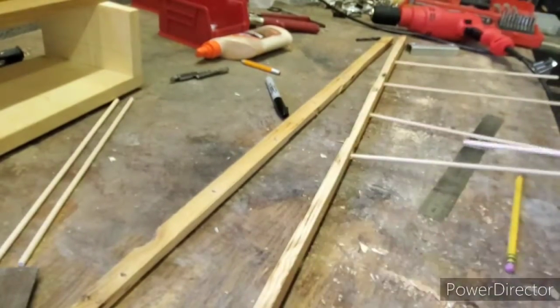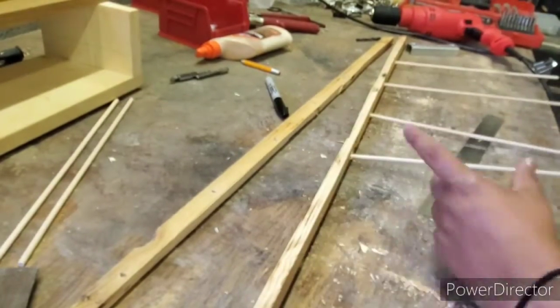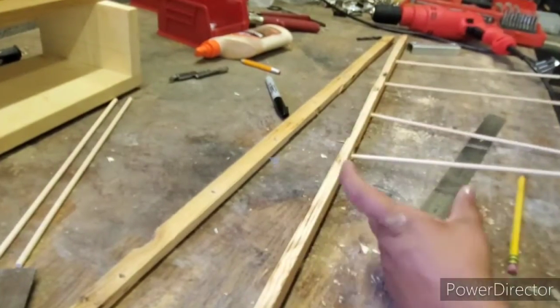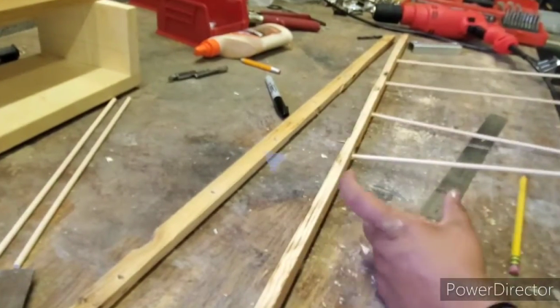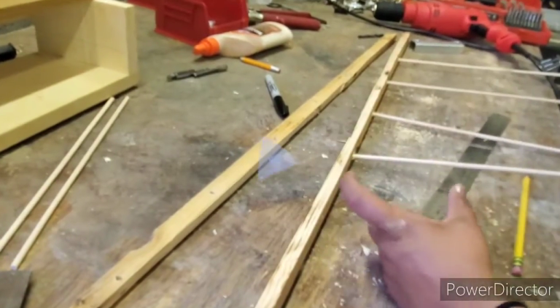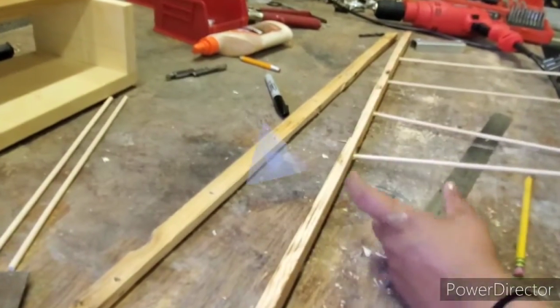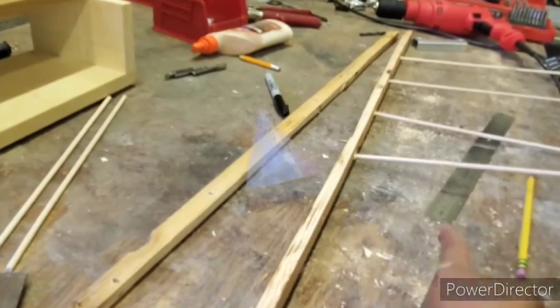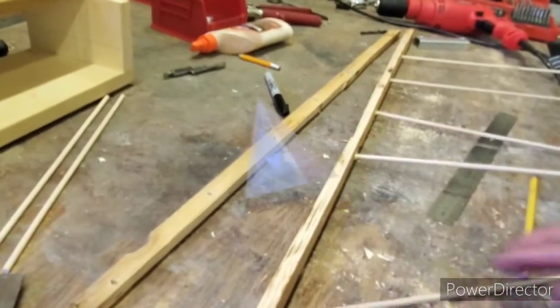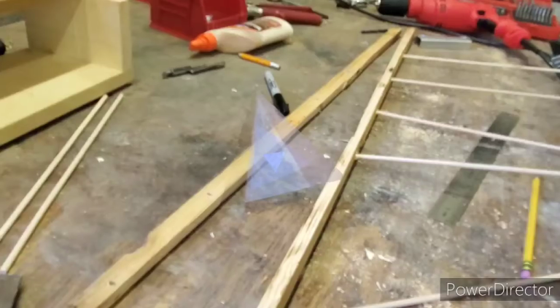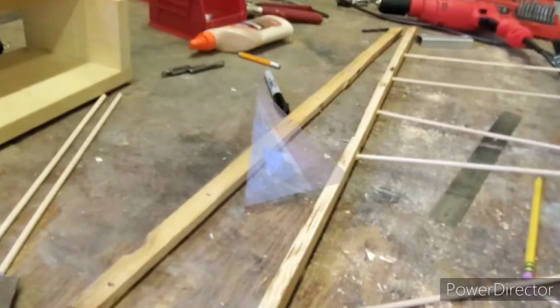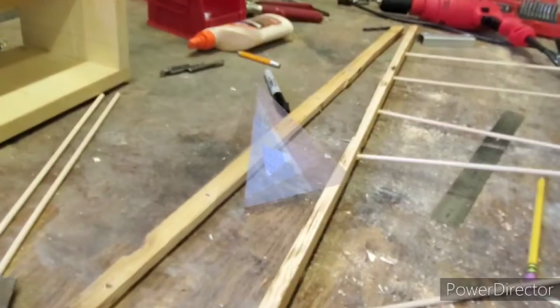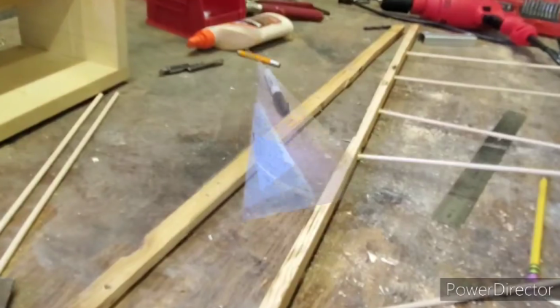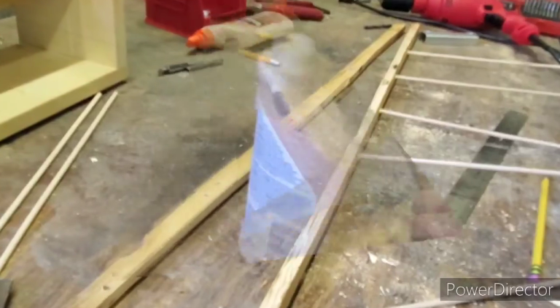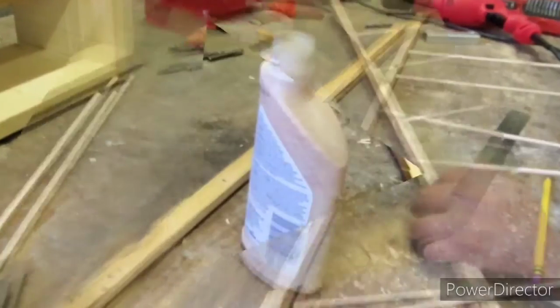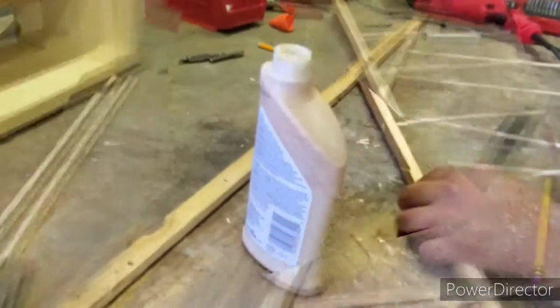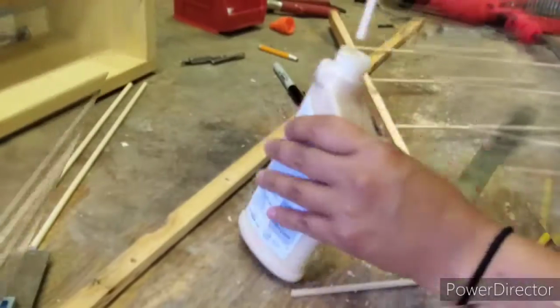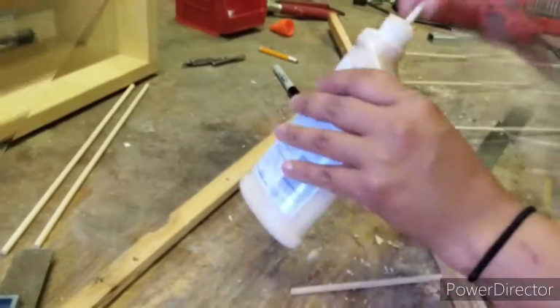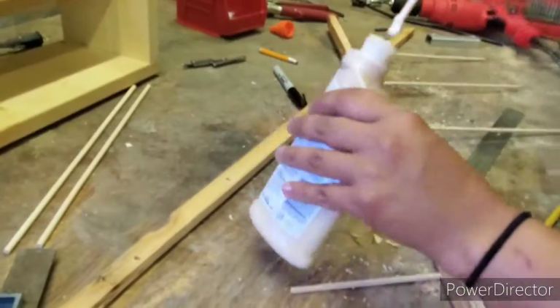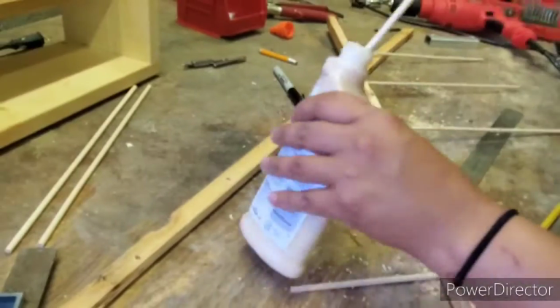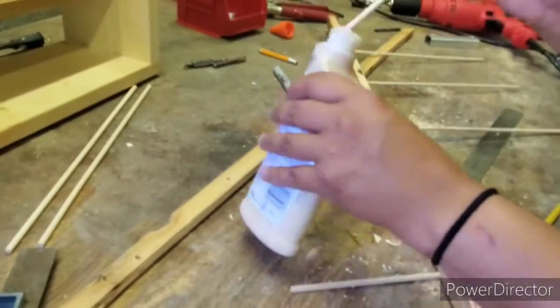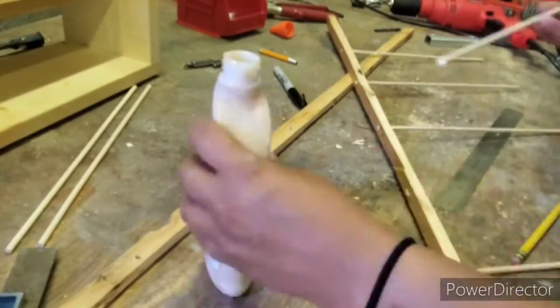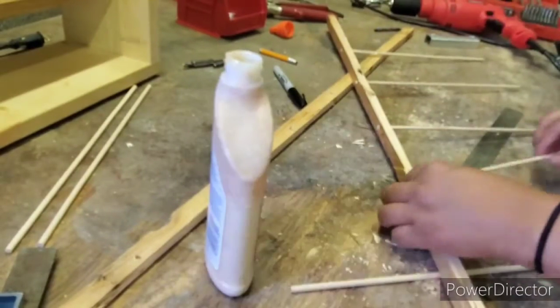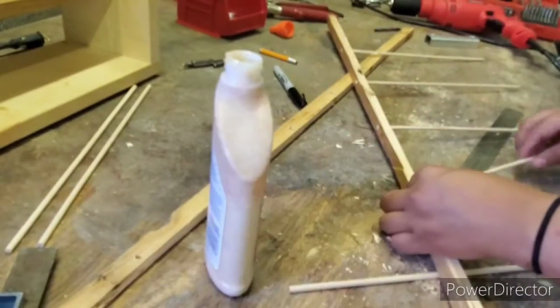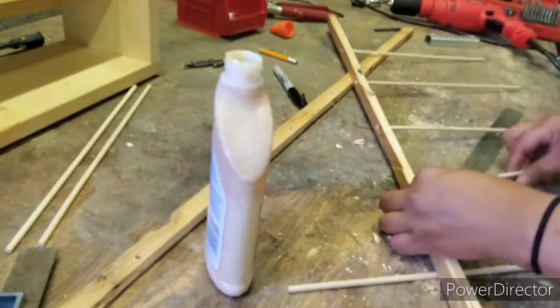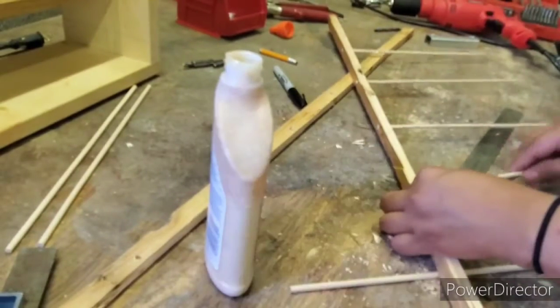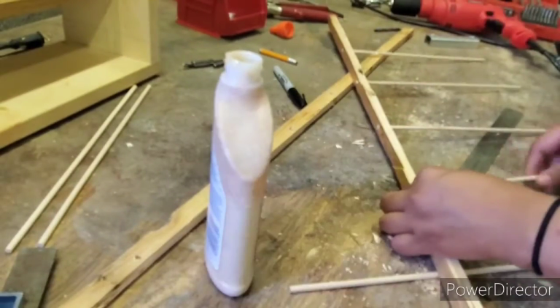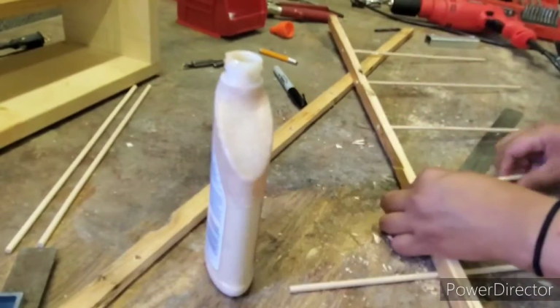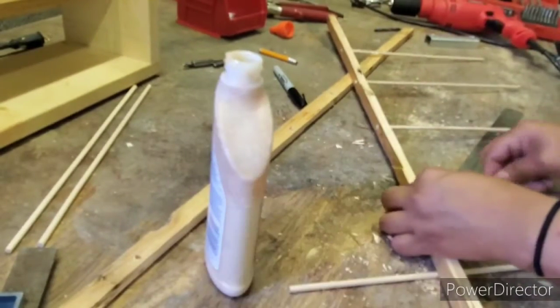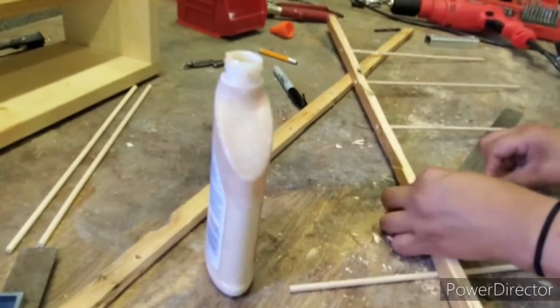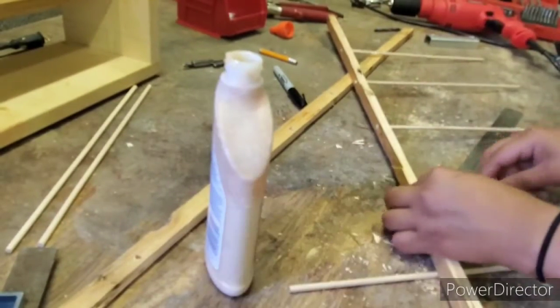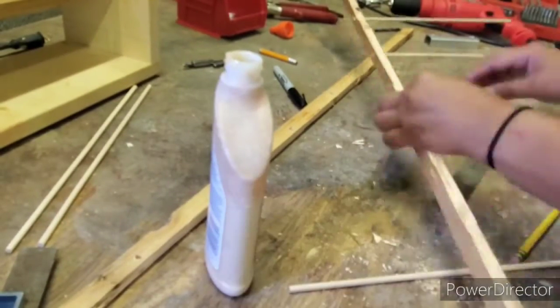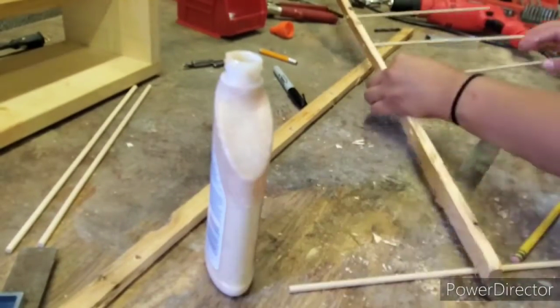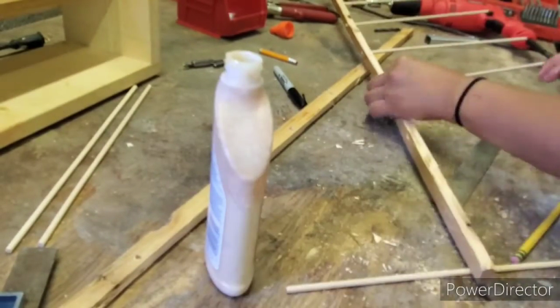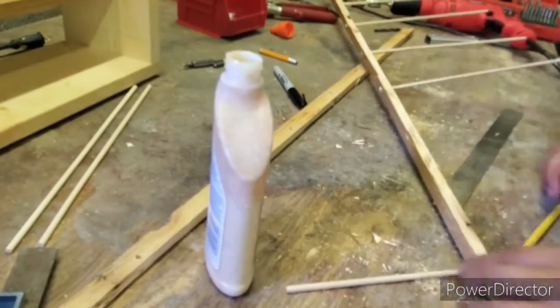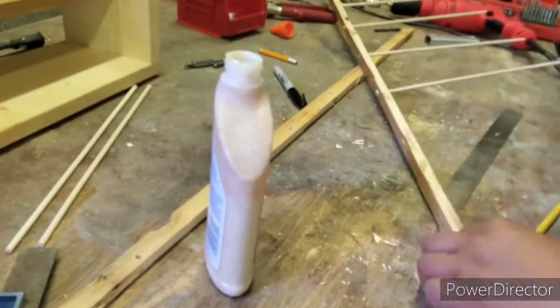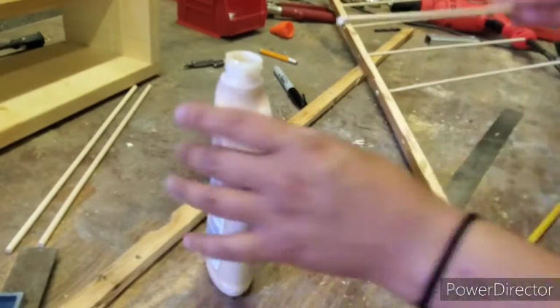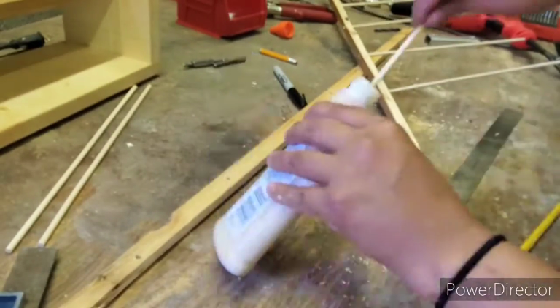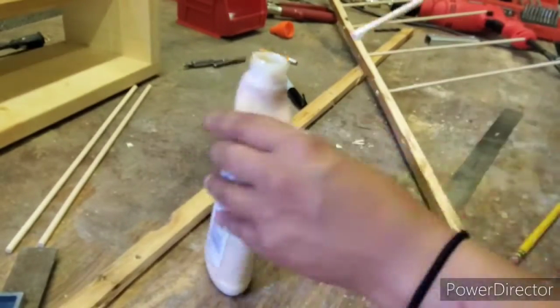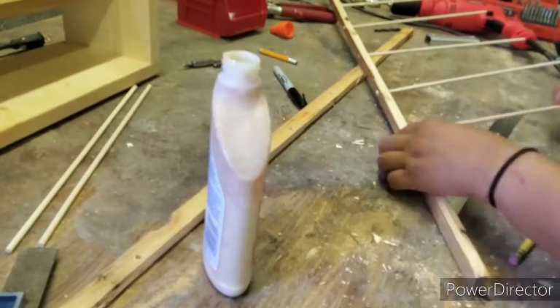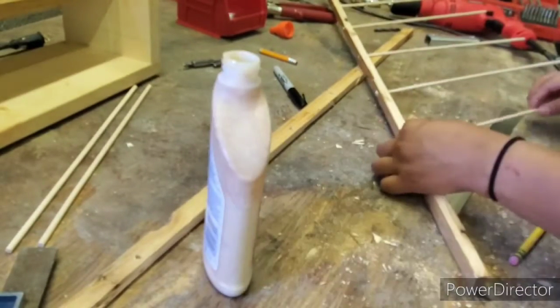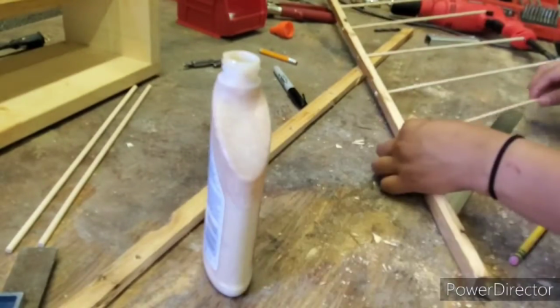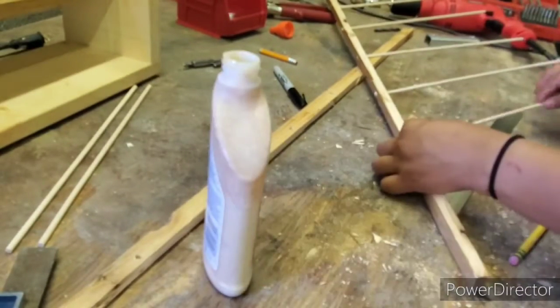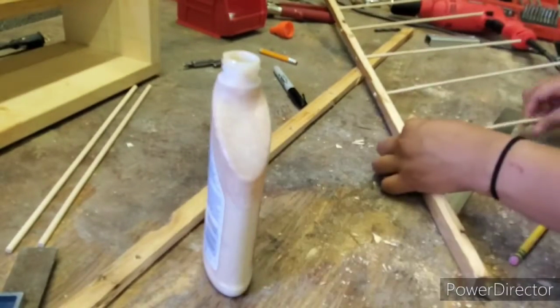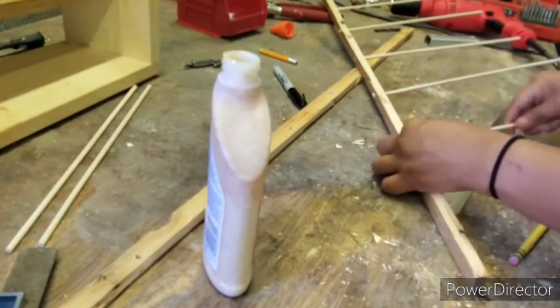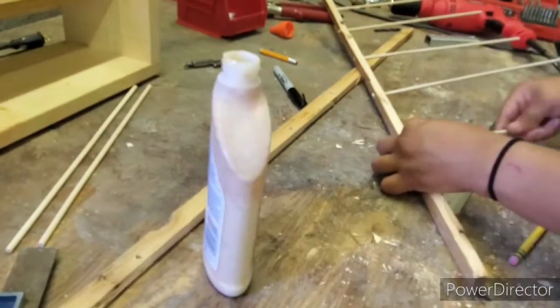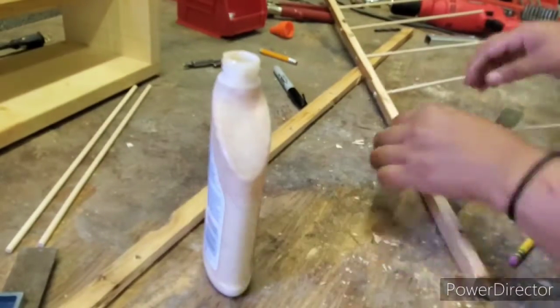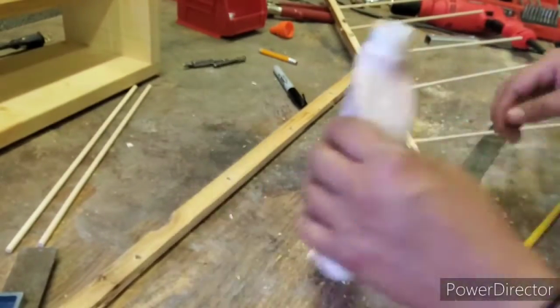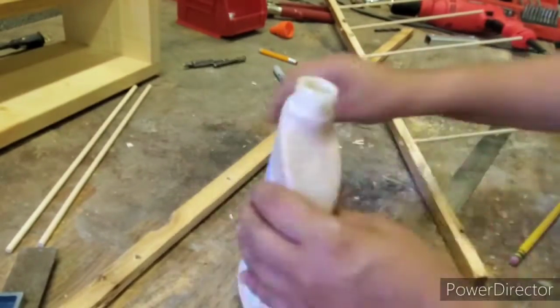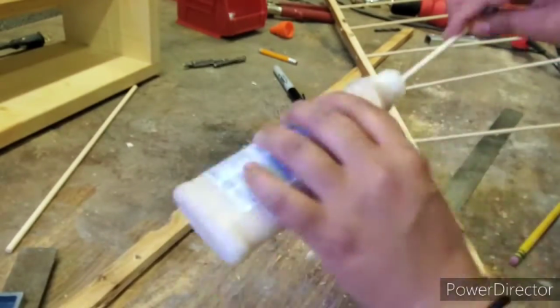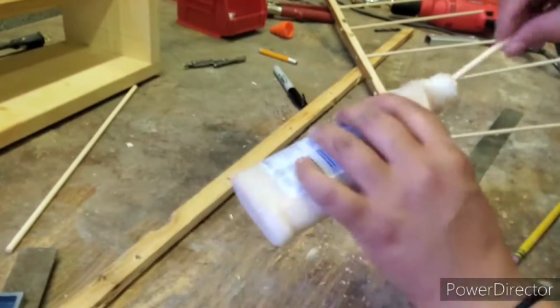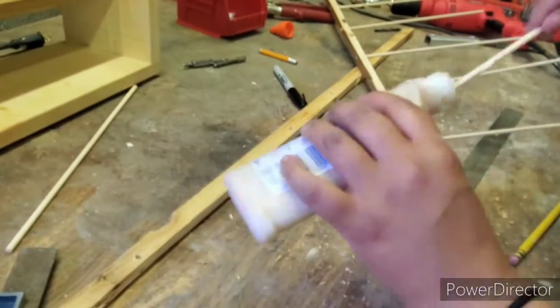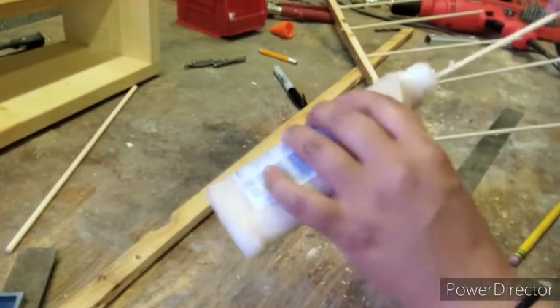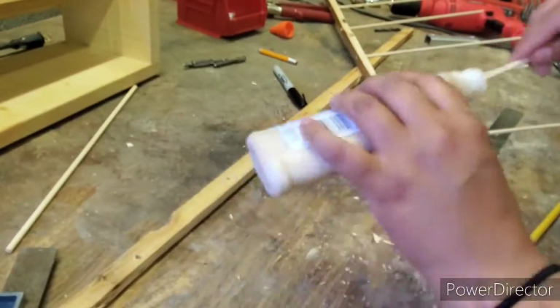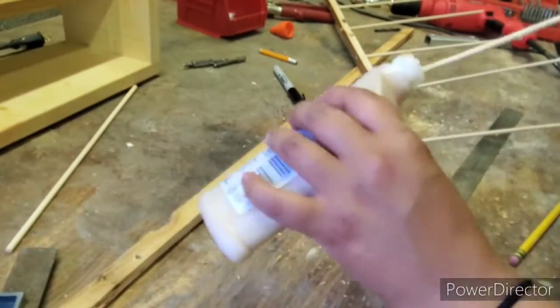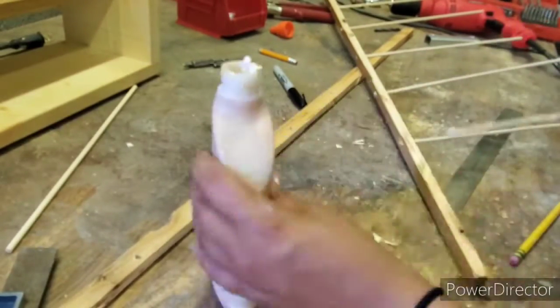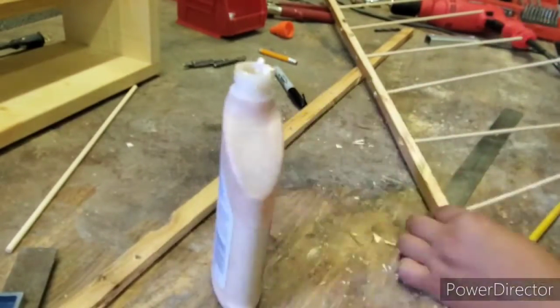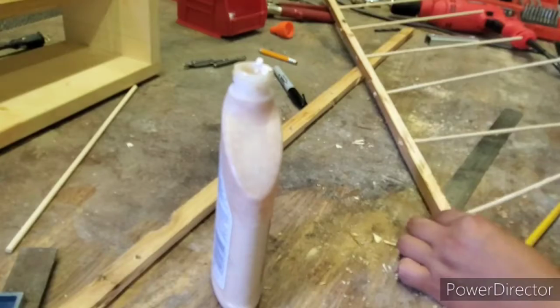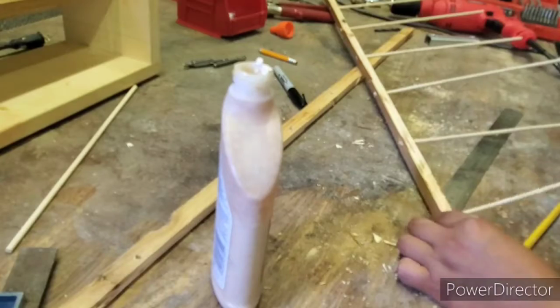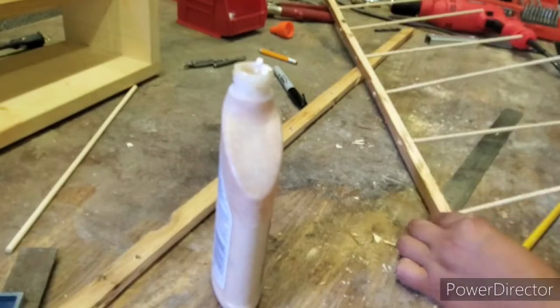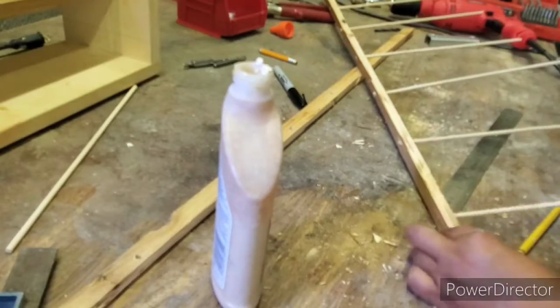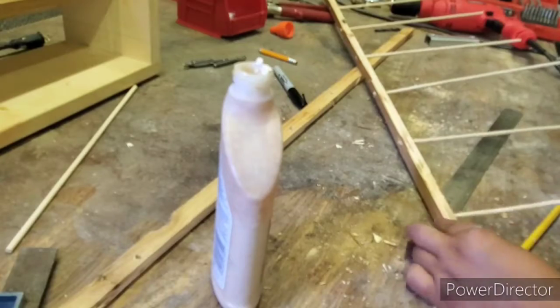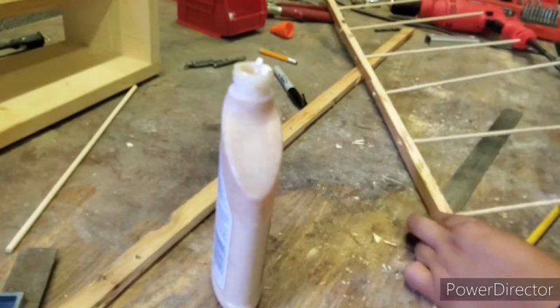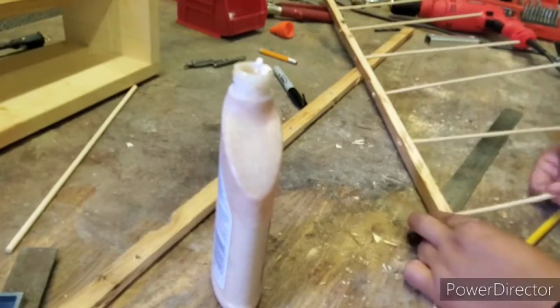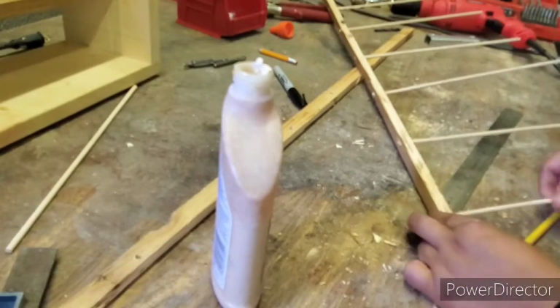It's looking good, so I'll go ahead and get these all glued up and I'll let them sit a while to dry.